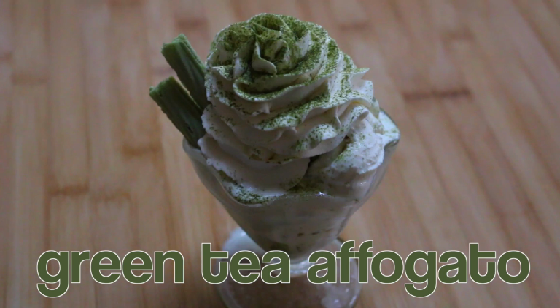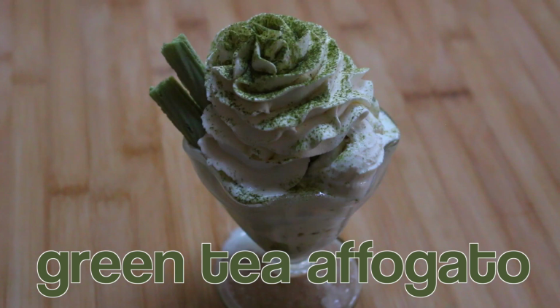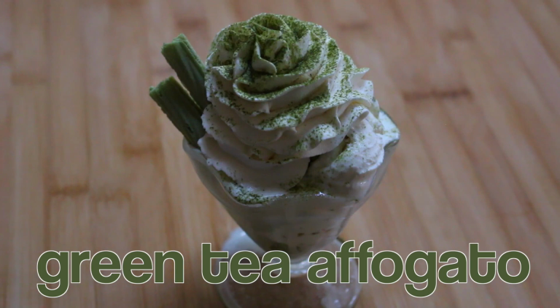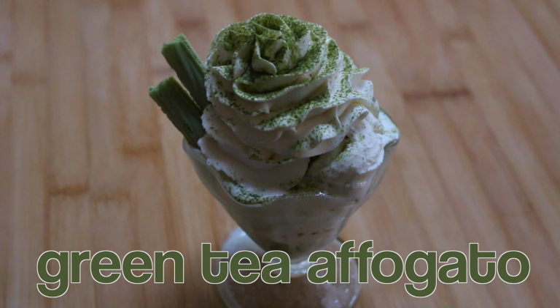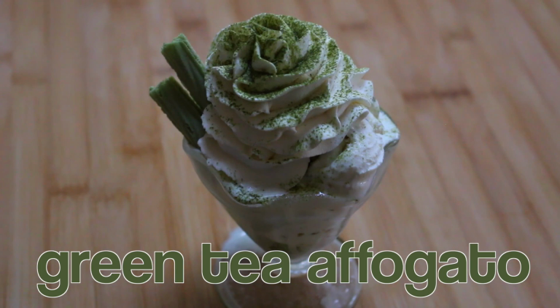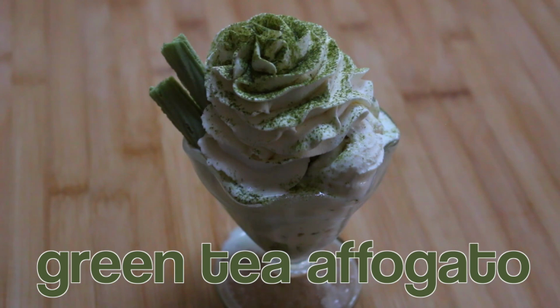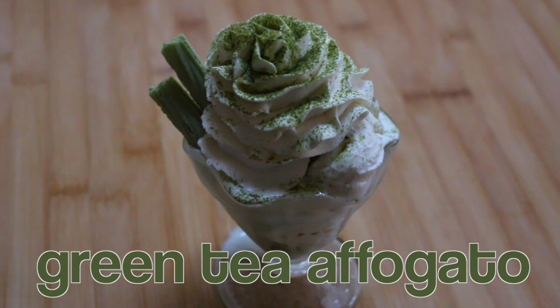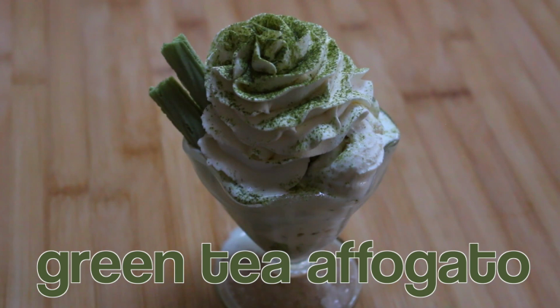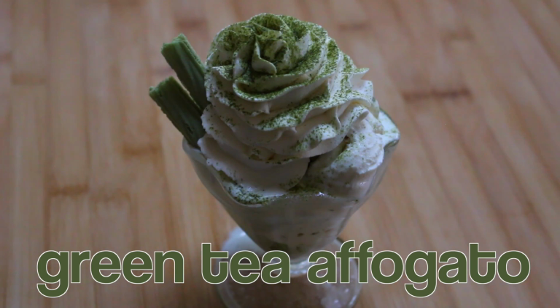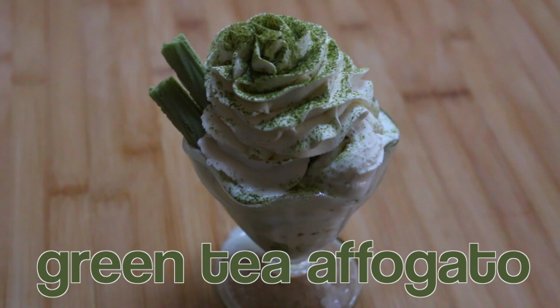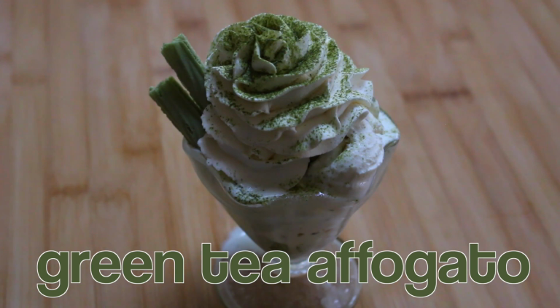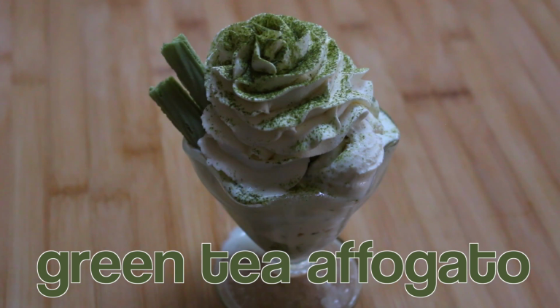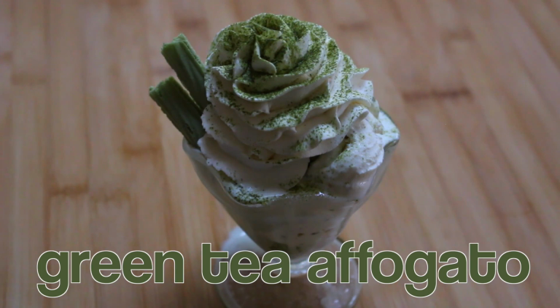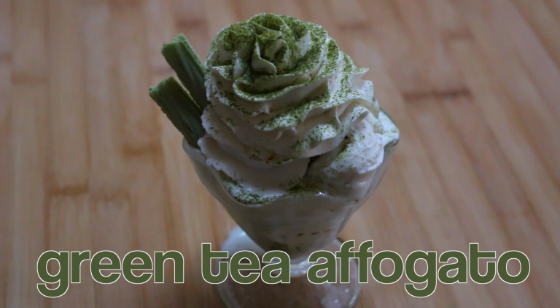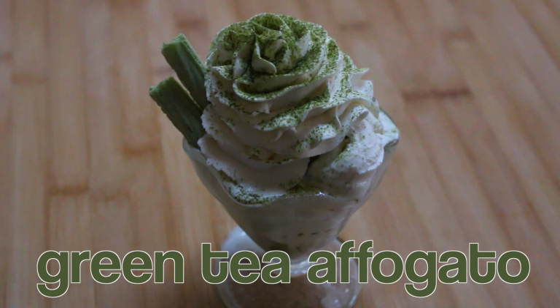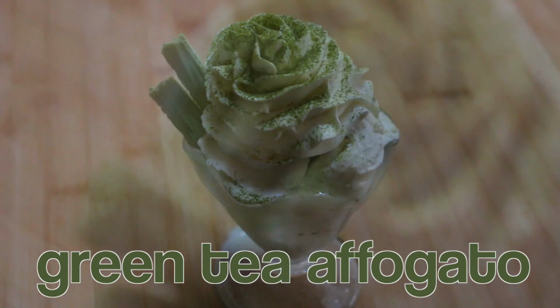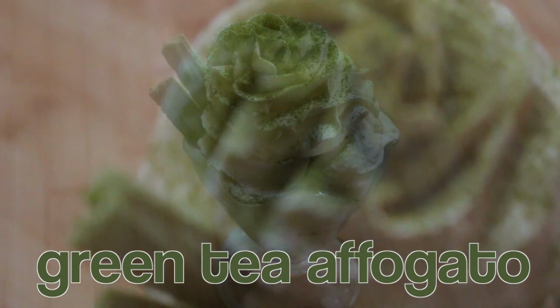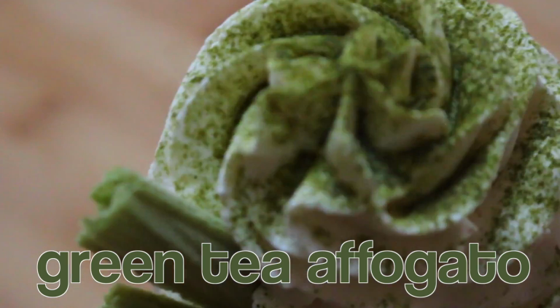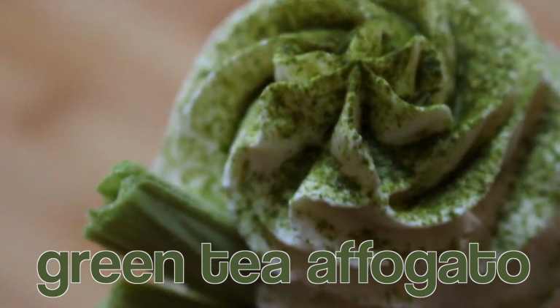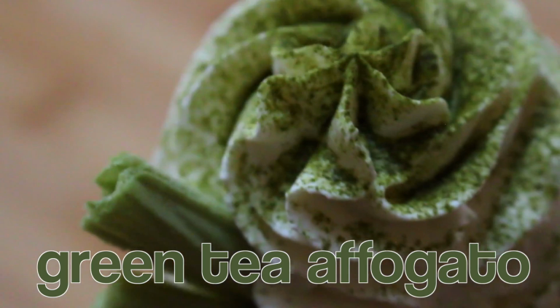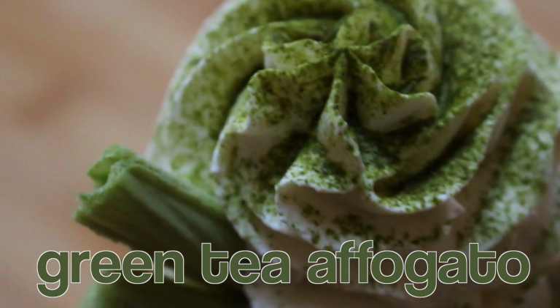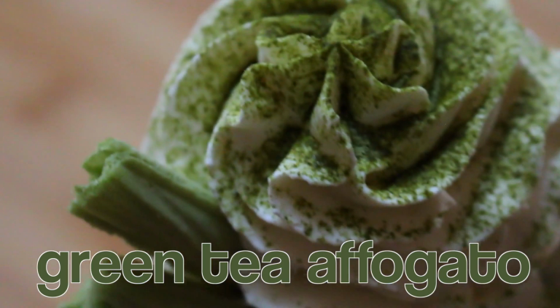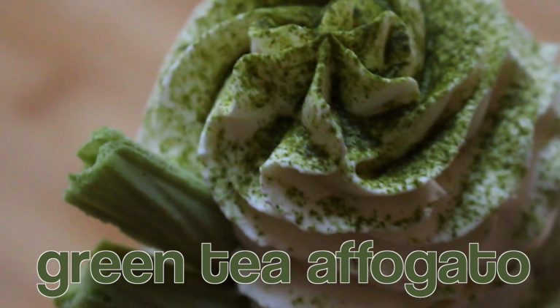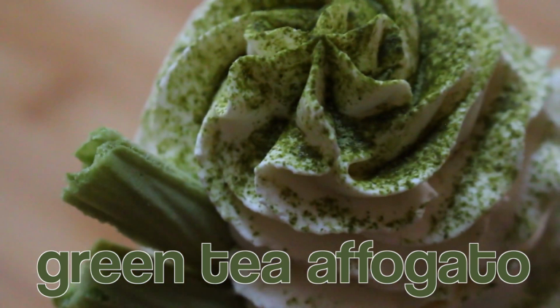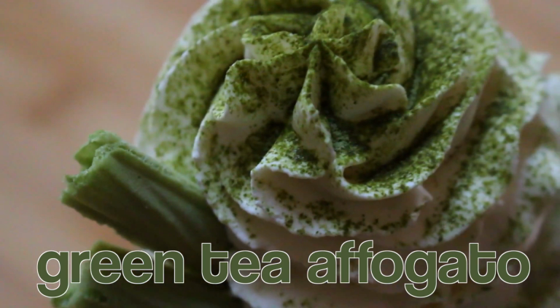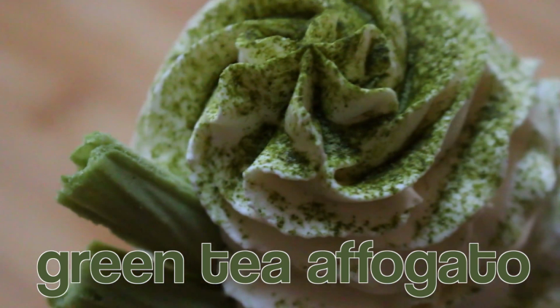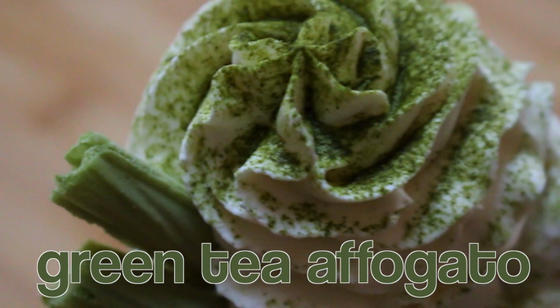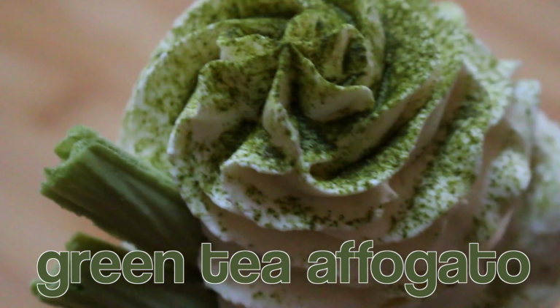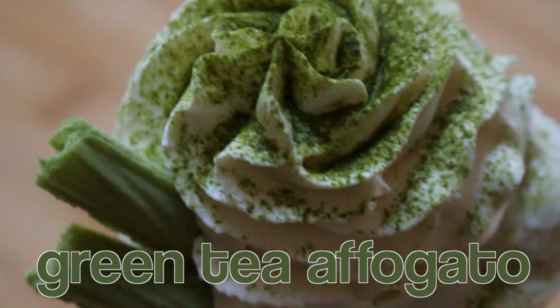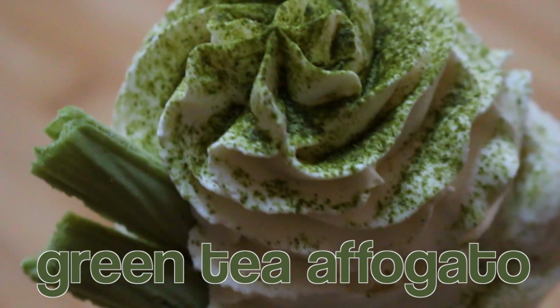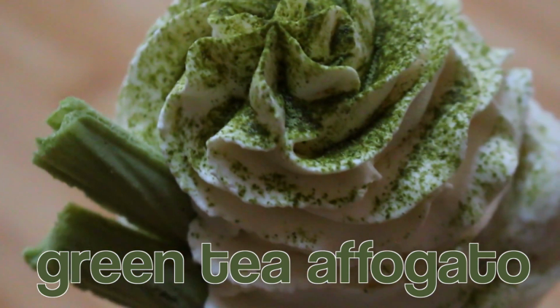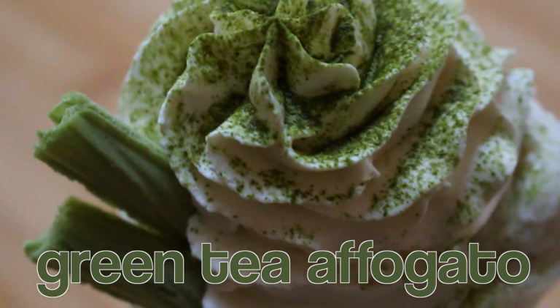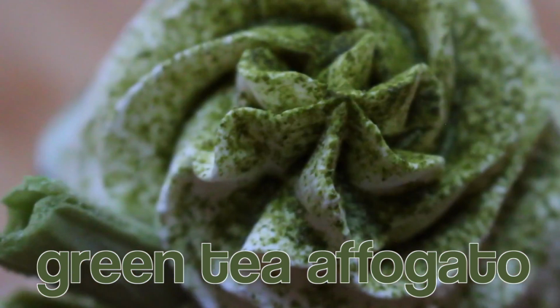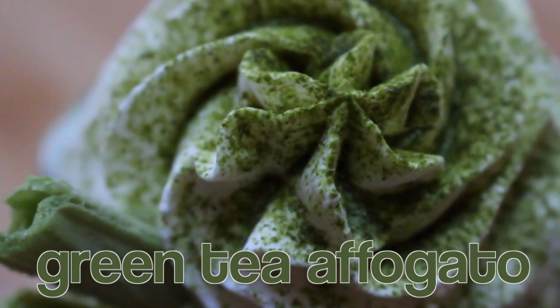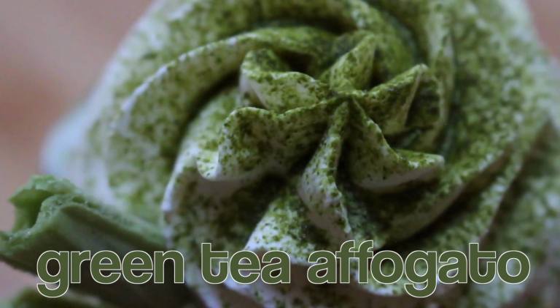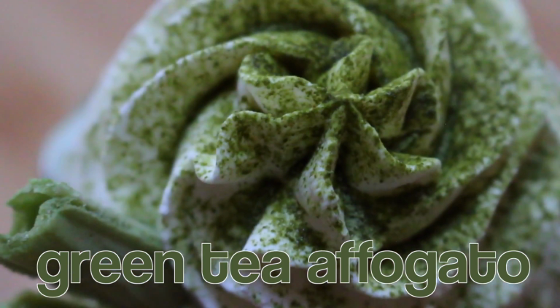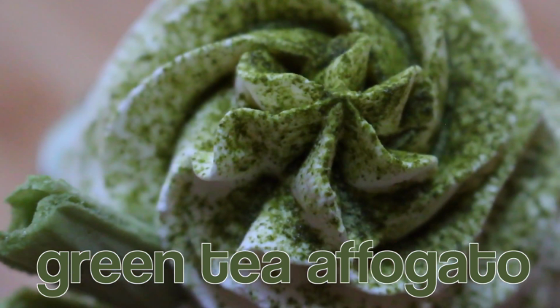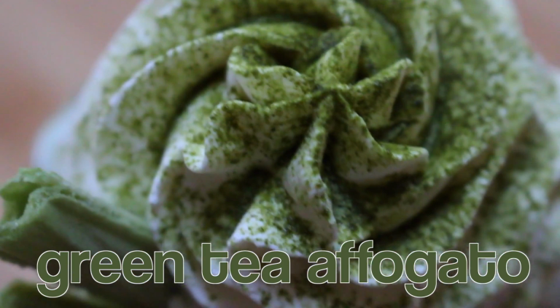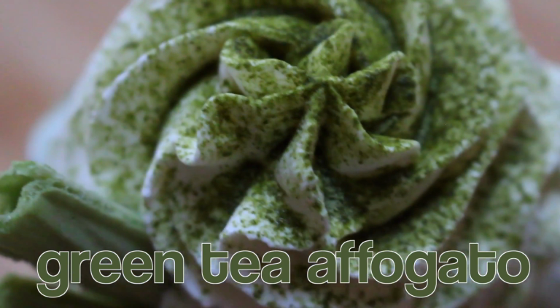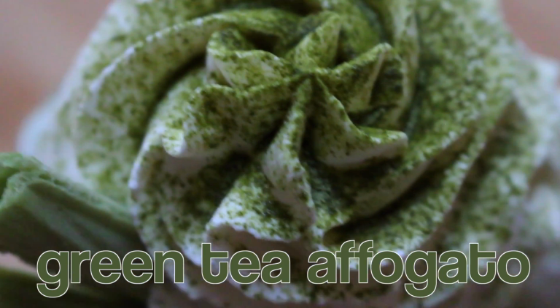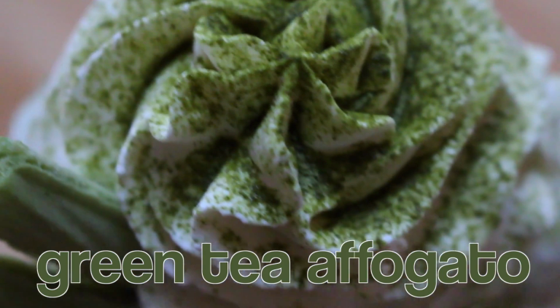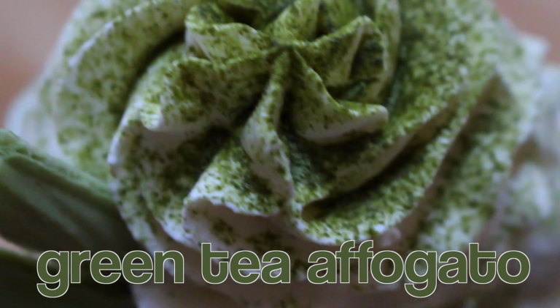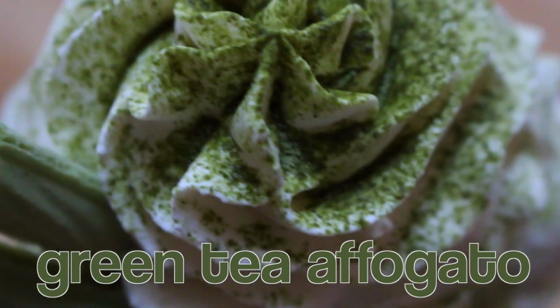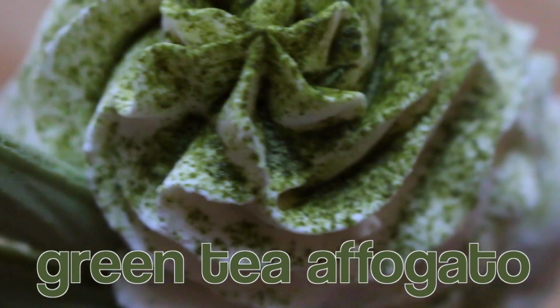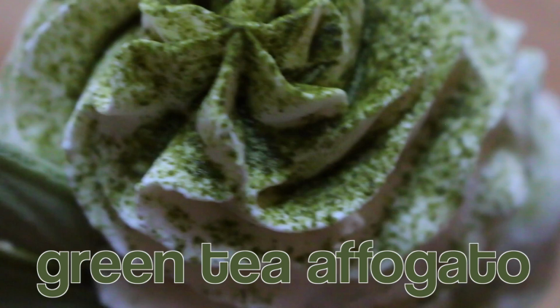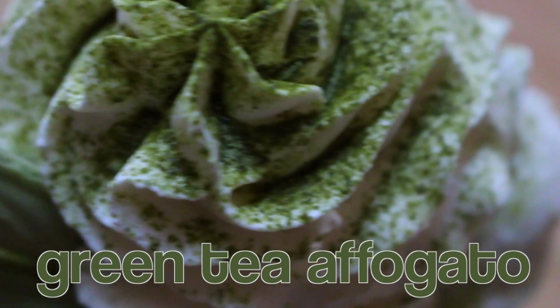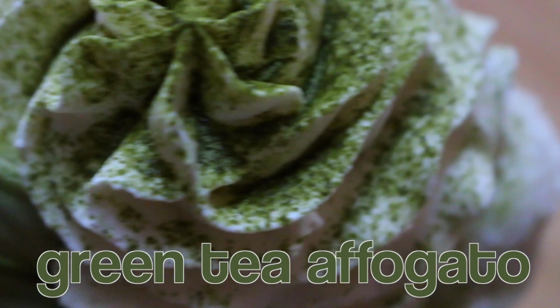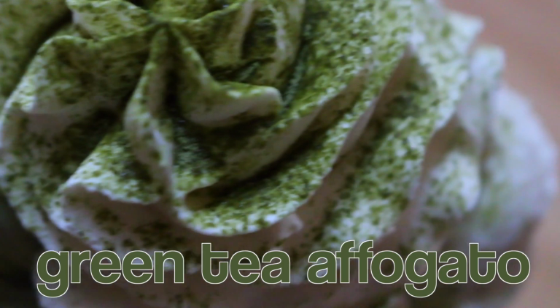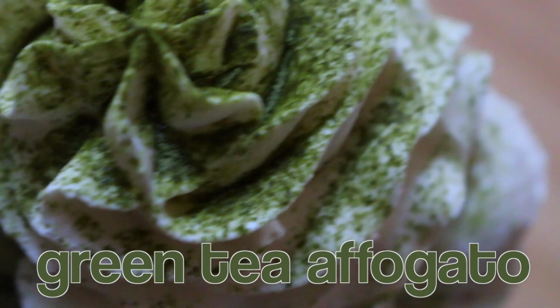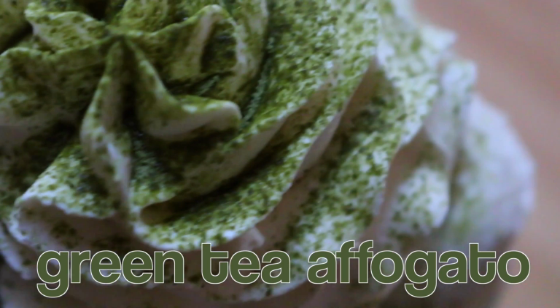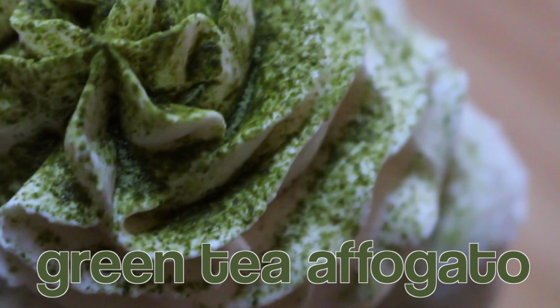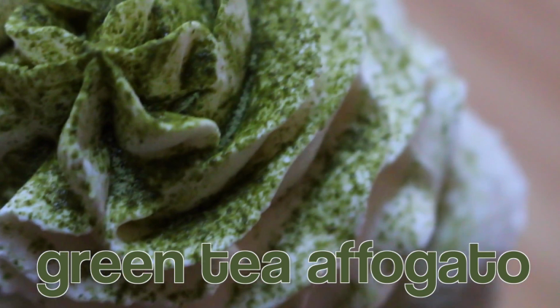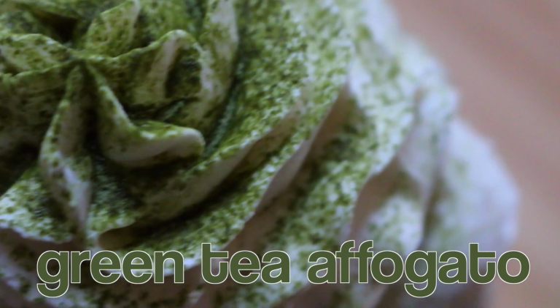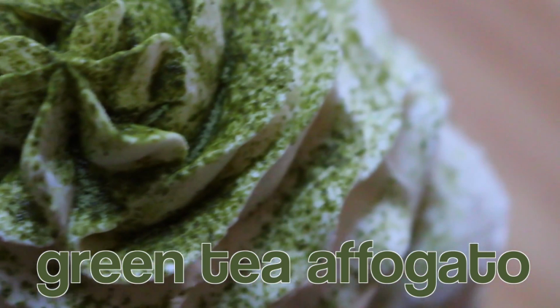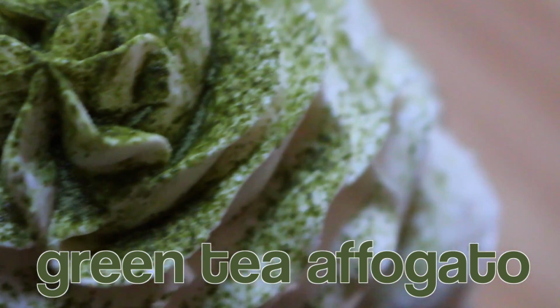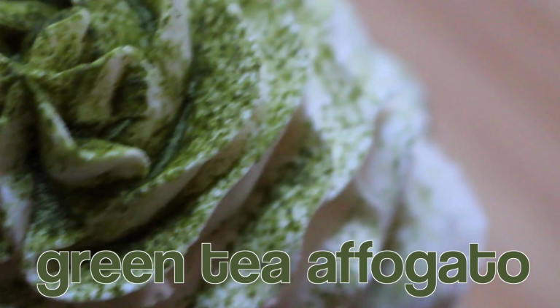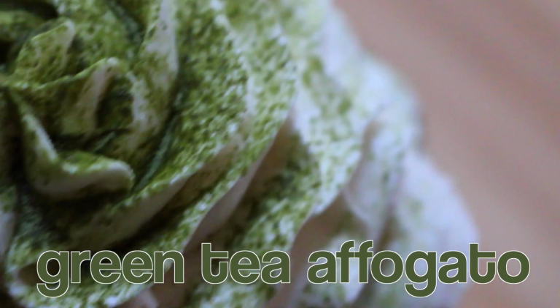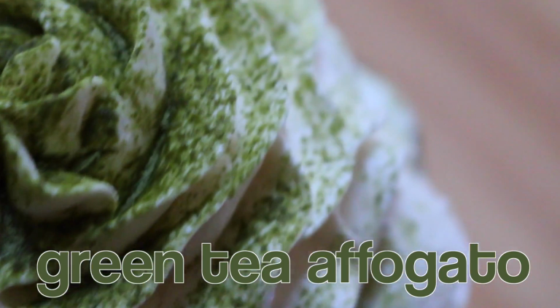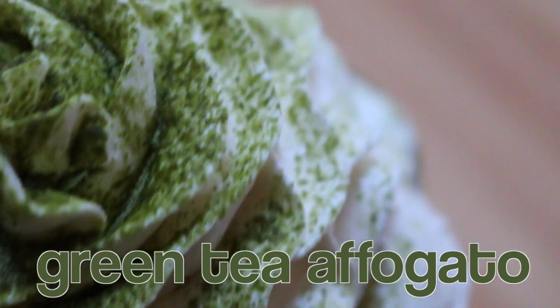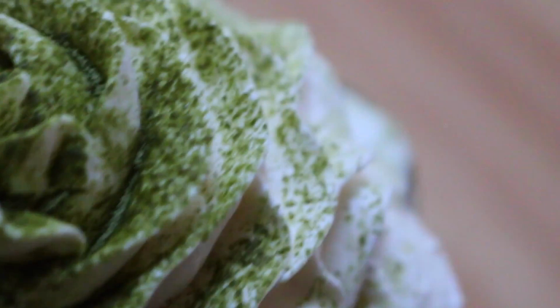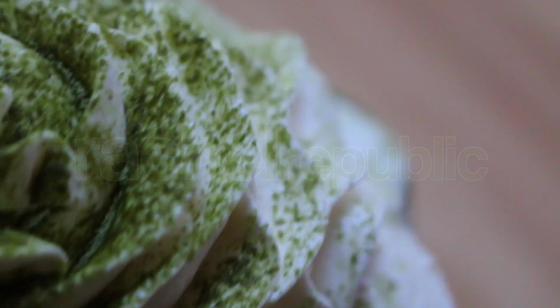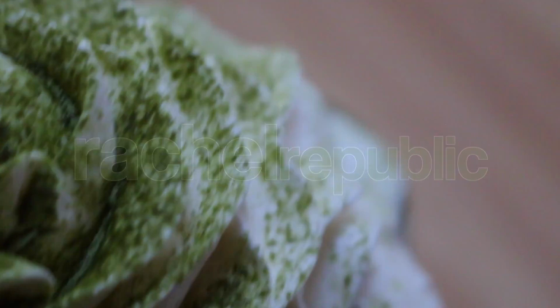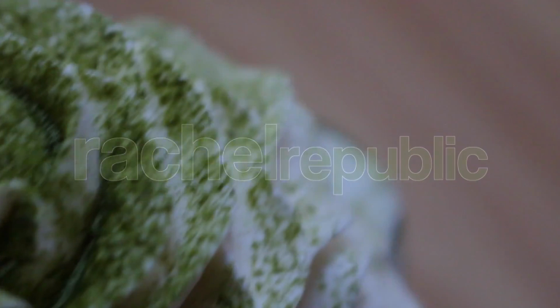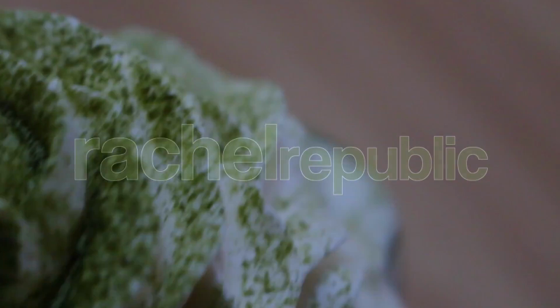Hi guys, it's Rachel. Today I have an all-new recipe on how to make green tea affogato. This will be perfect for the holiday season that's coming up.